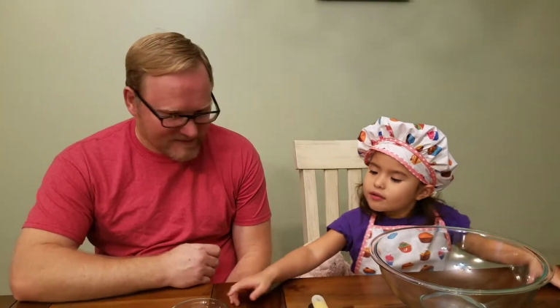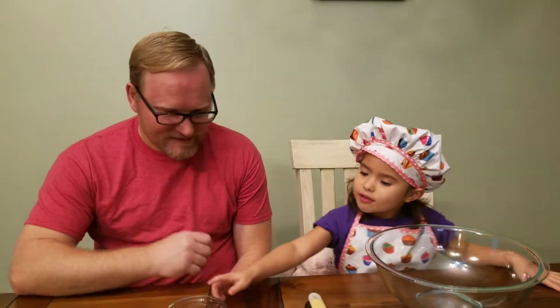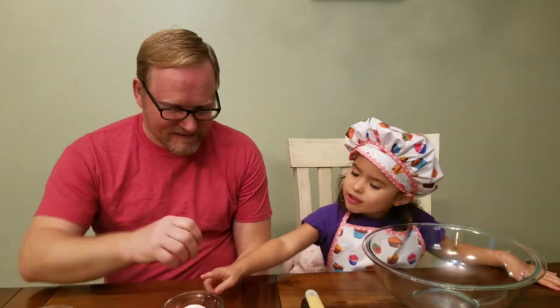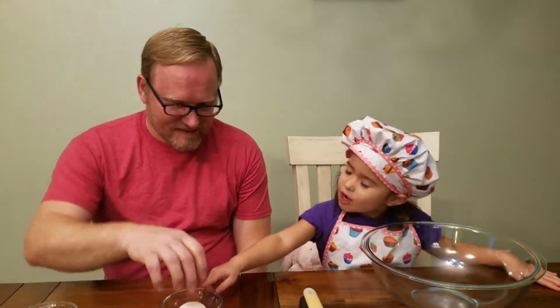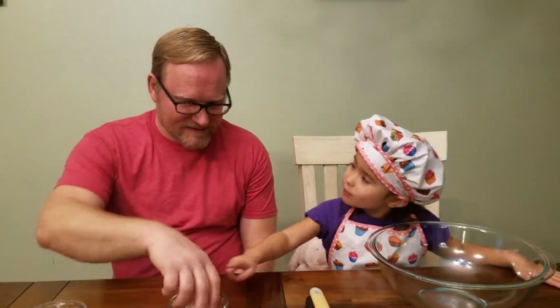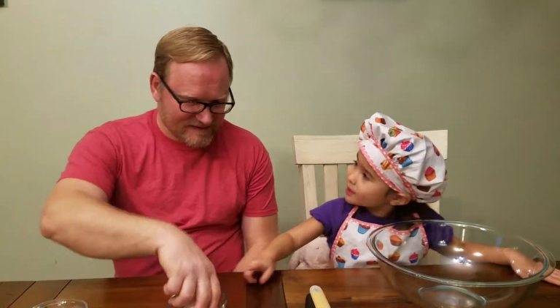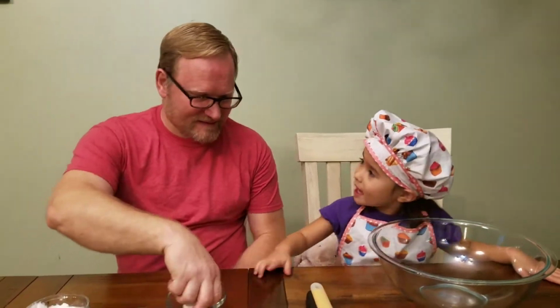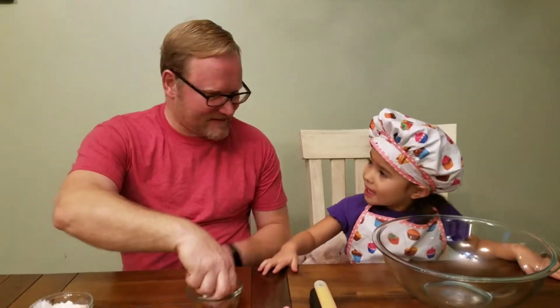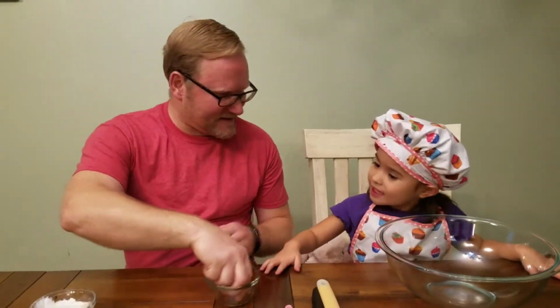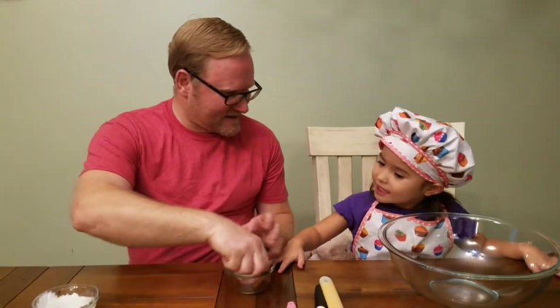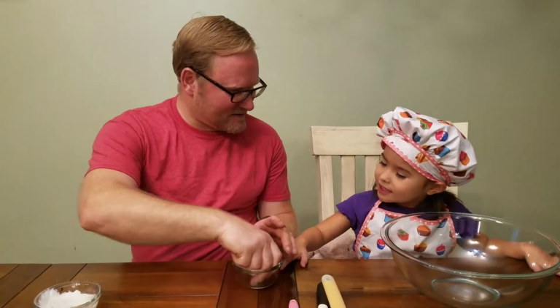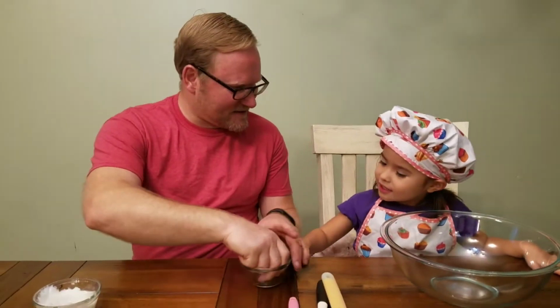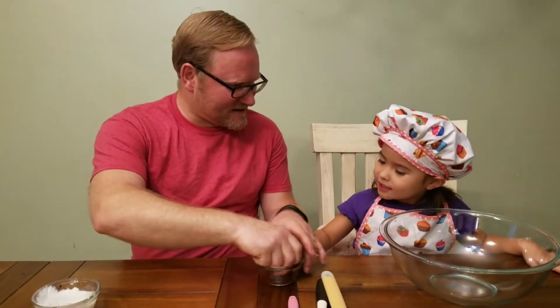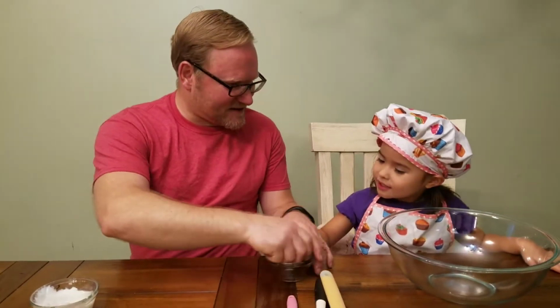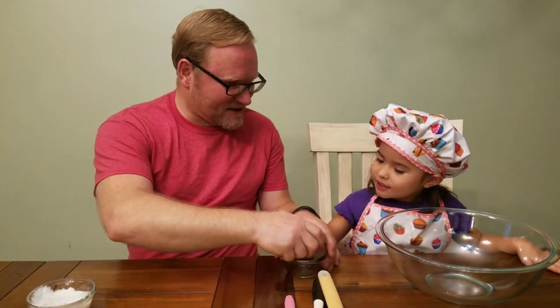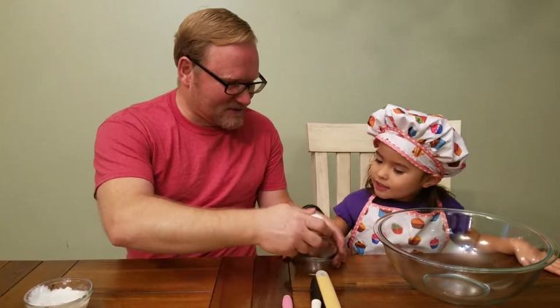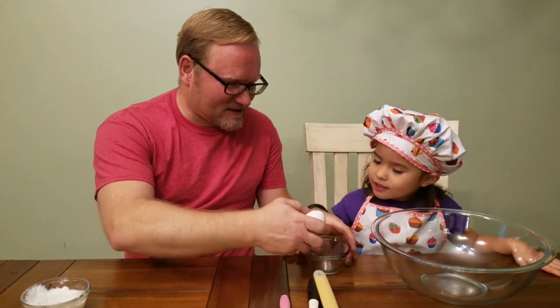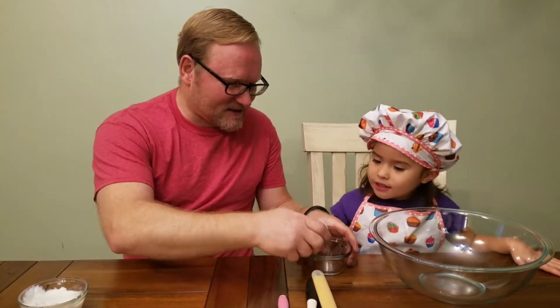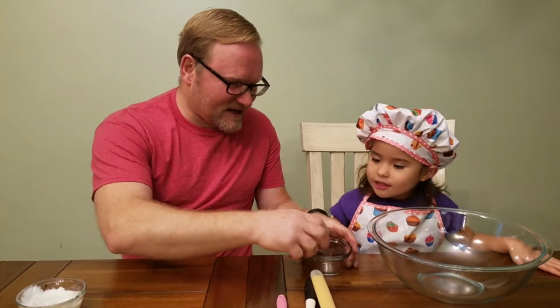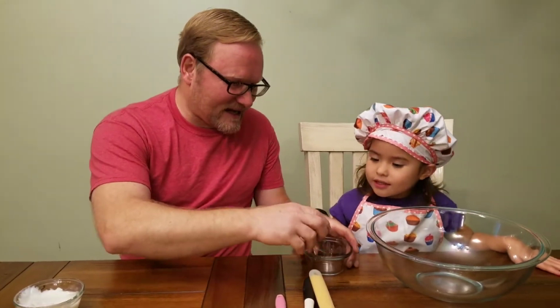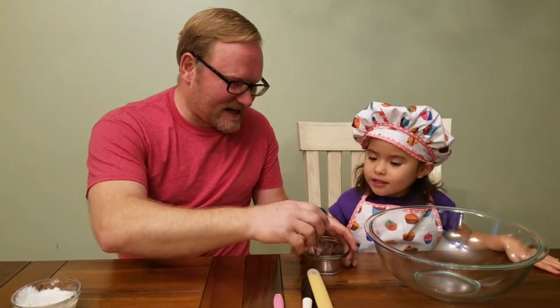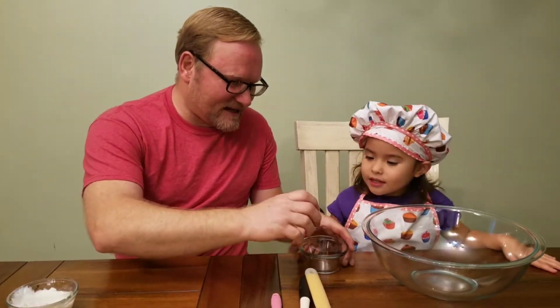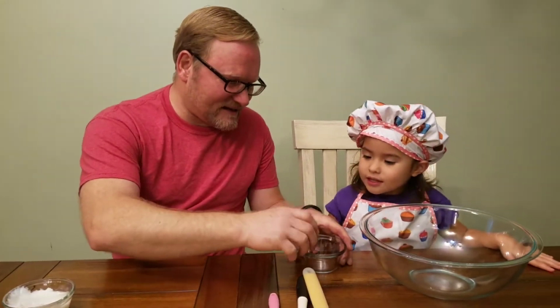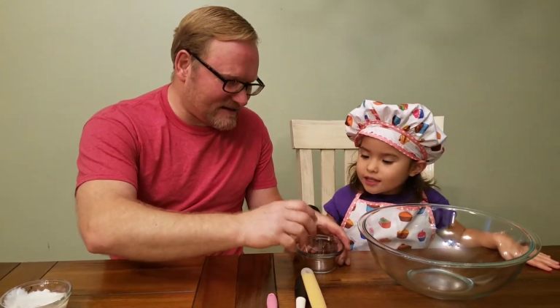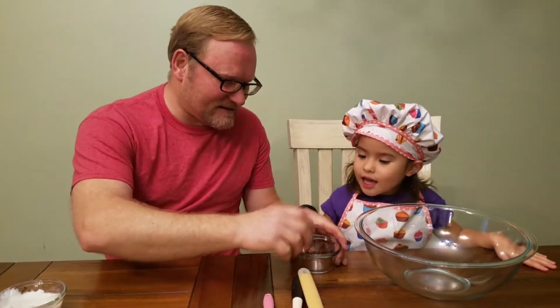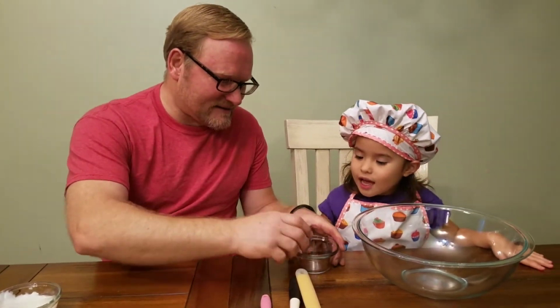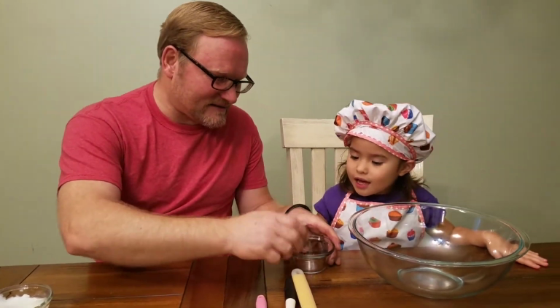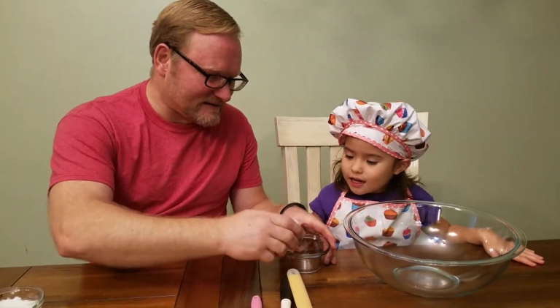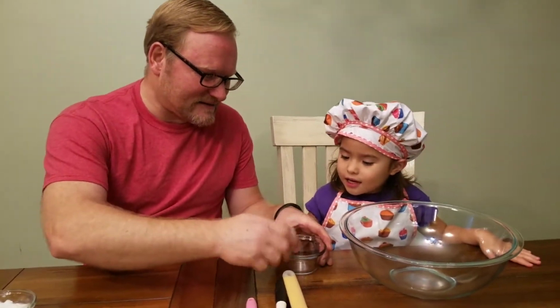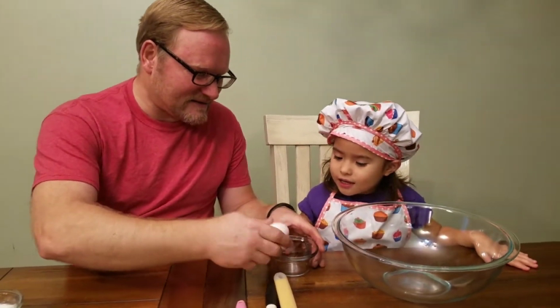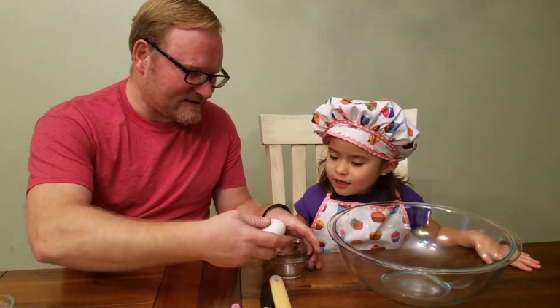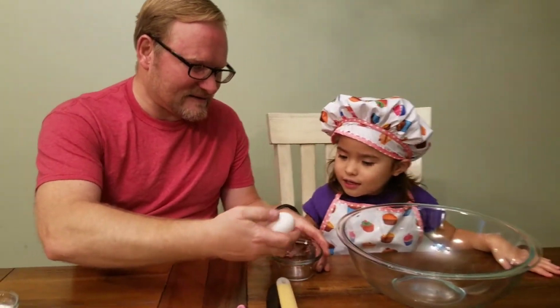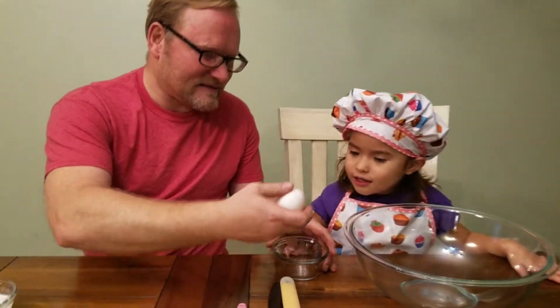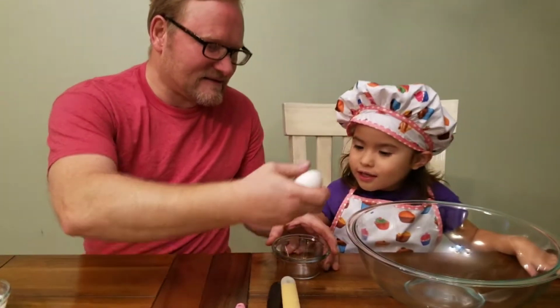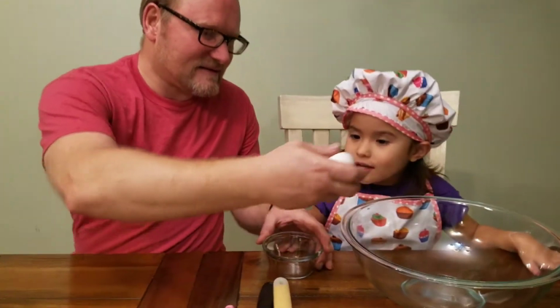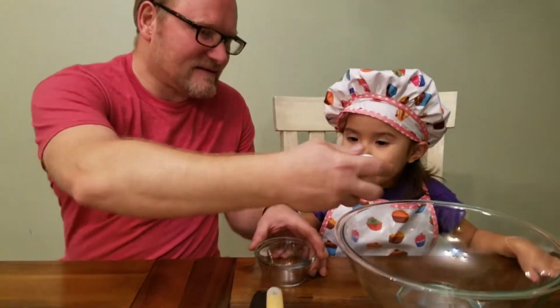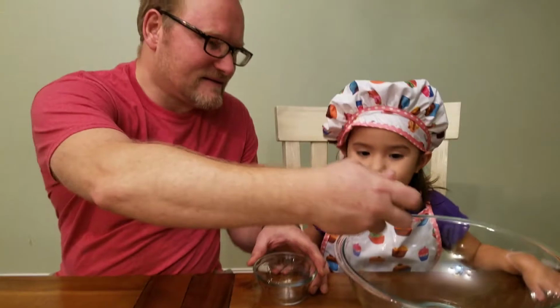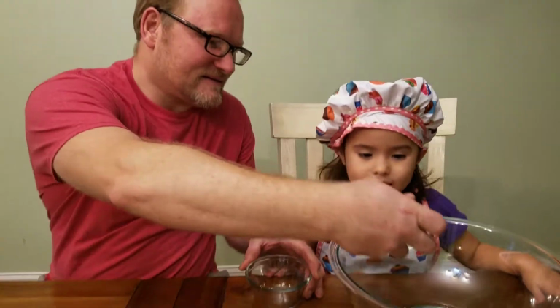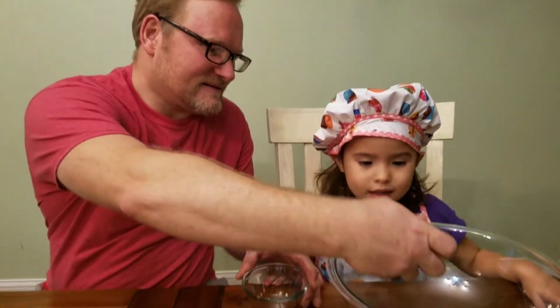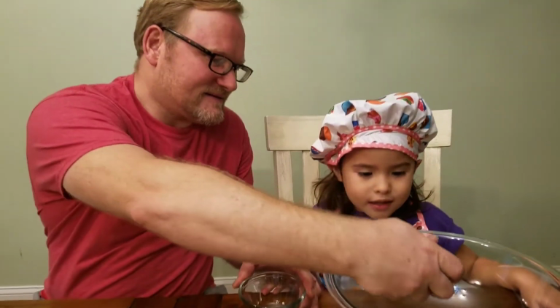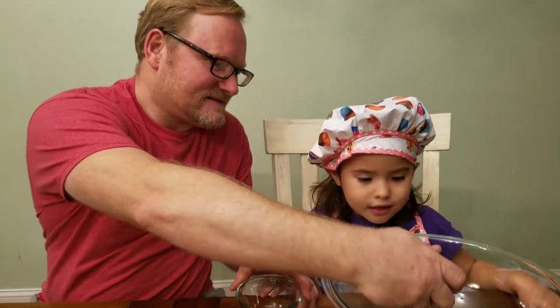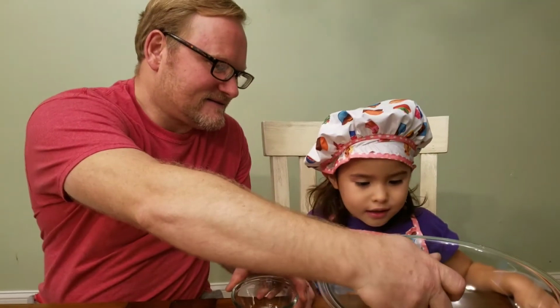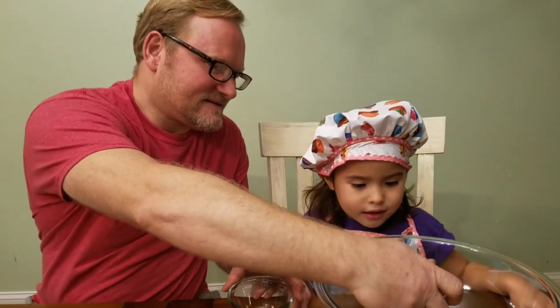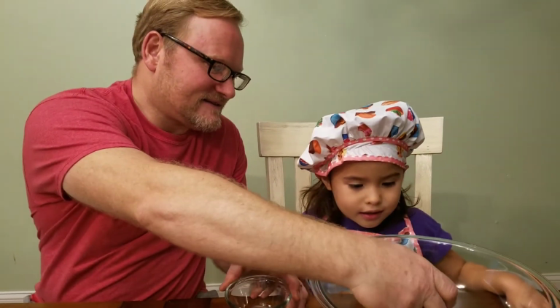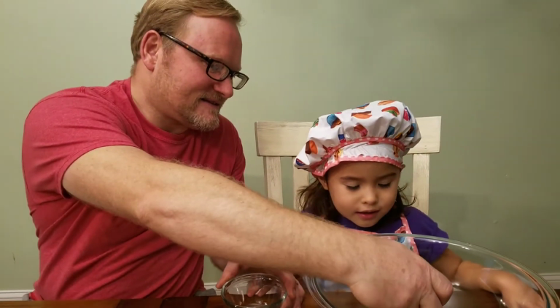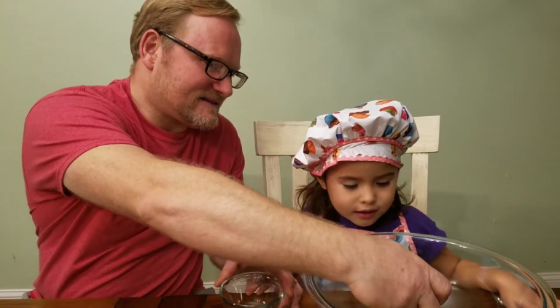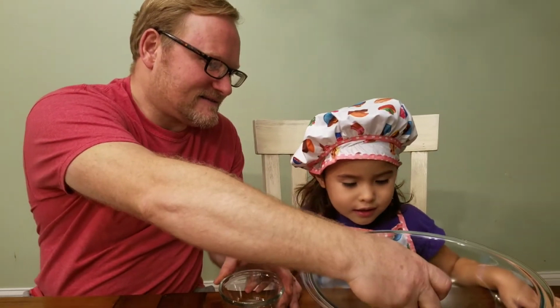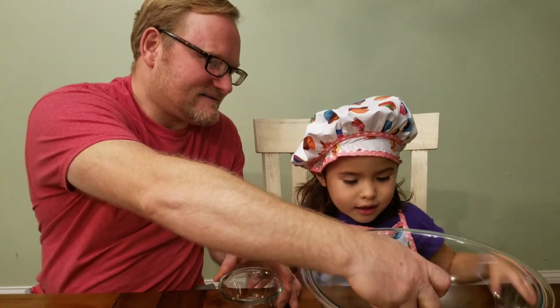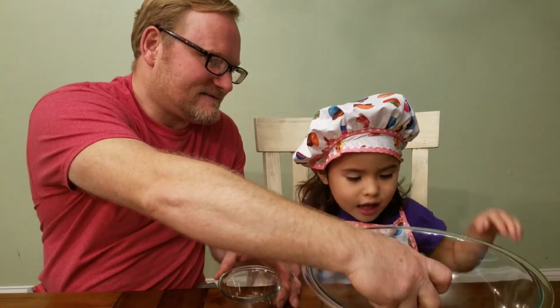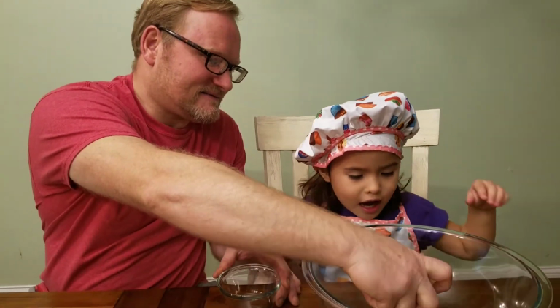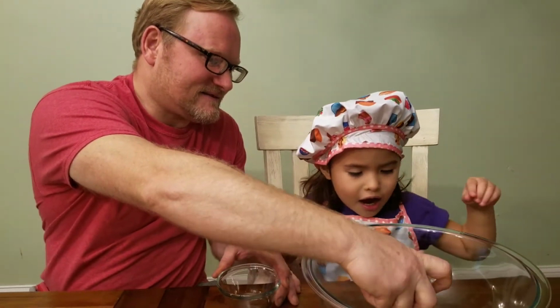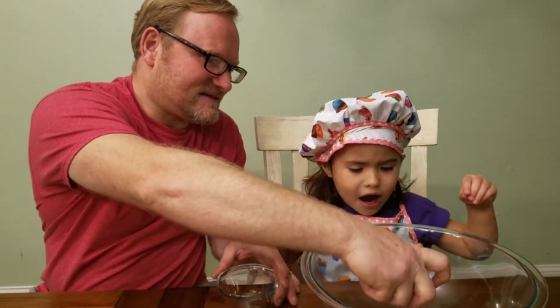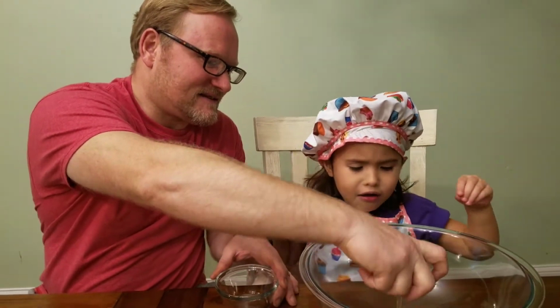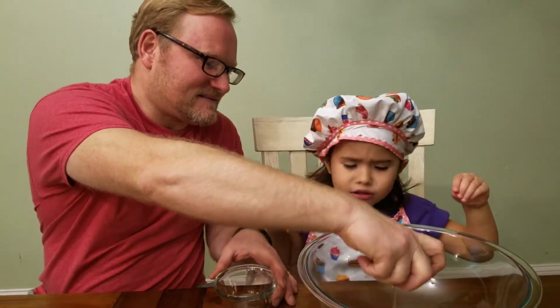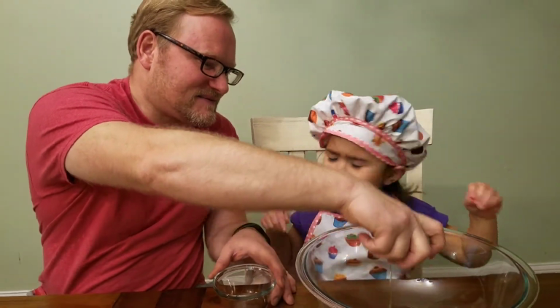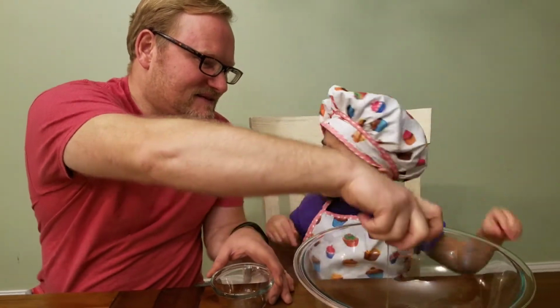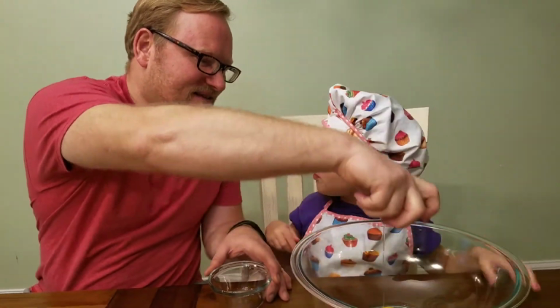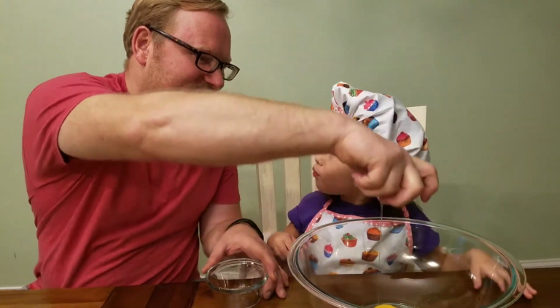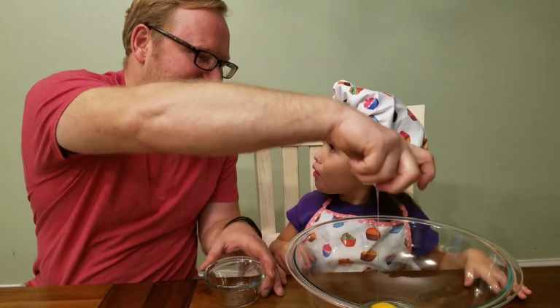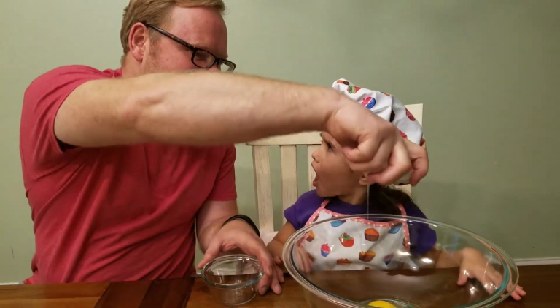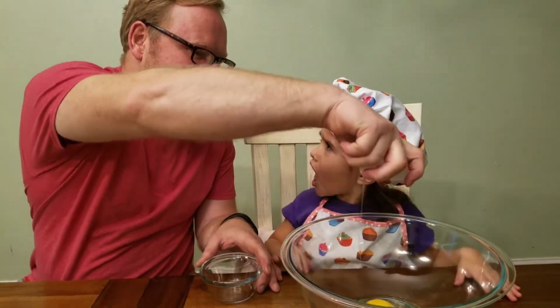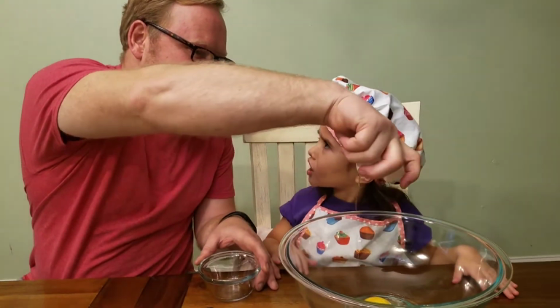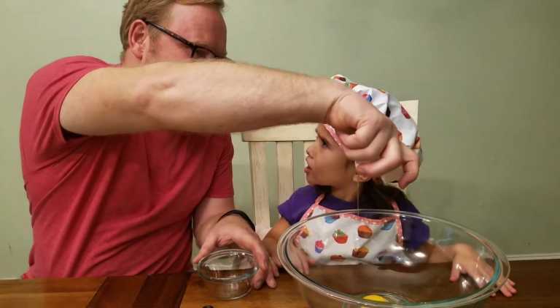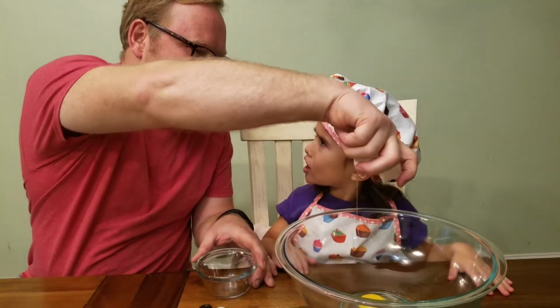Let's start with the egg. You want to start with the egg? Alright.